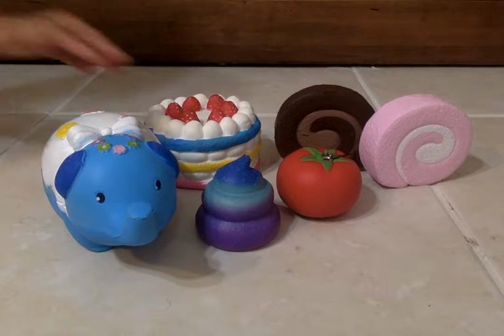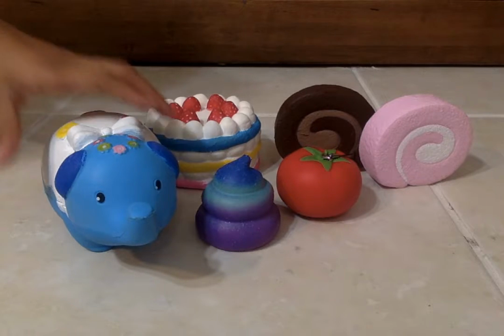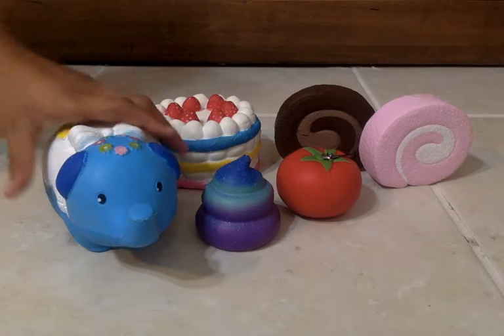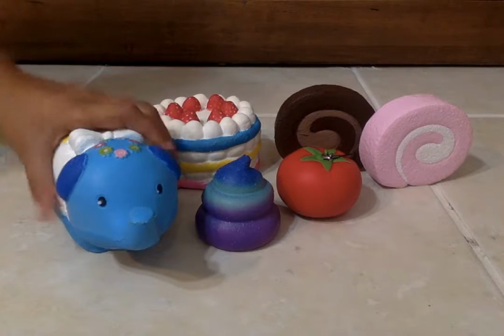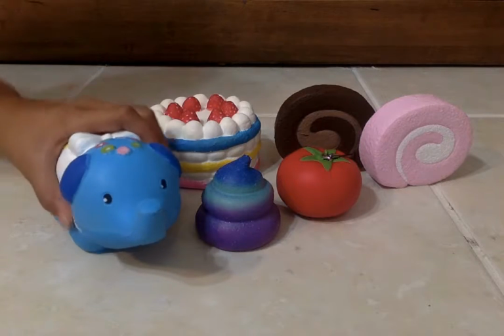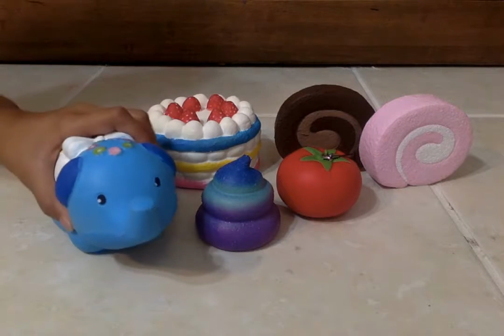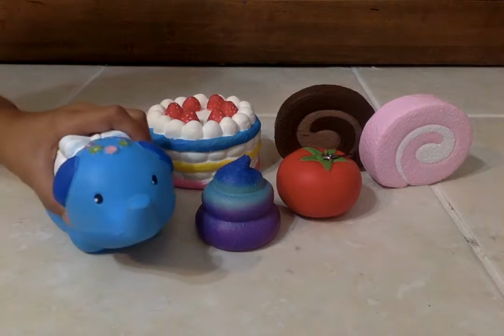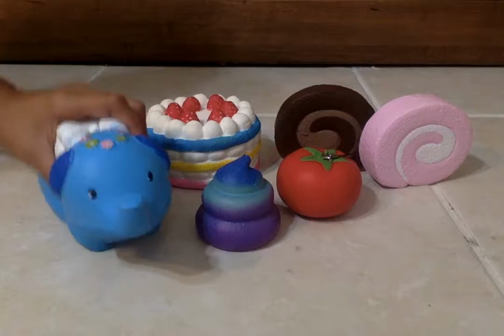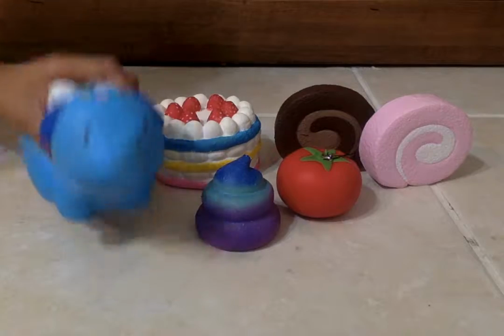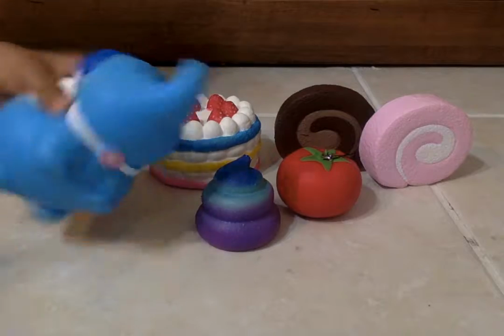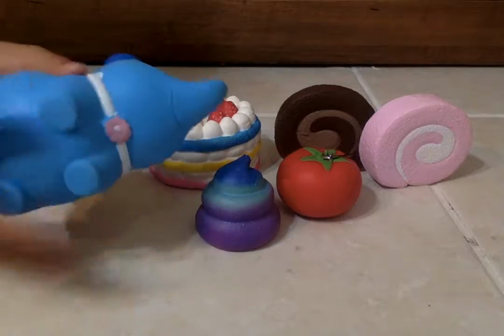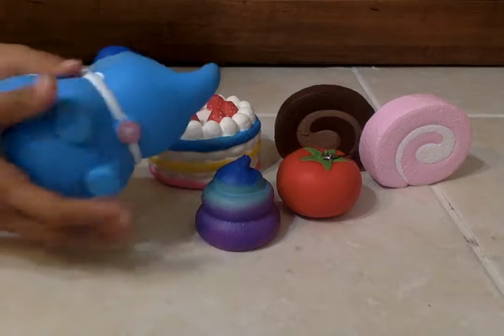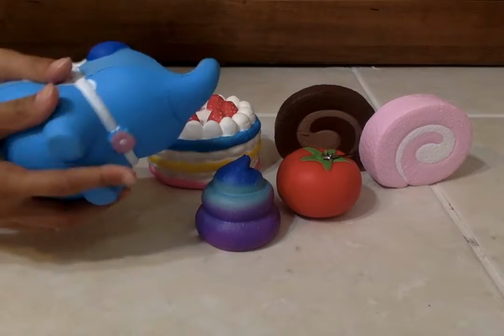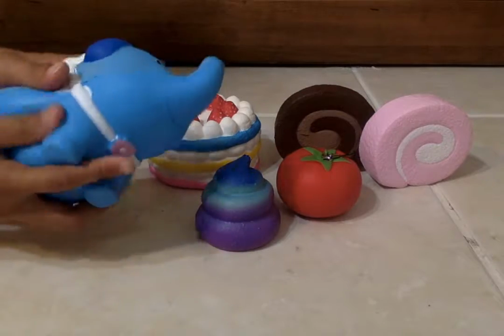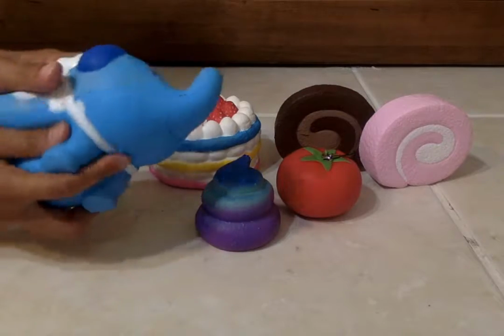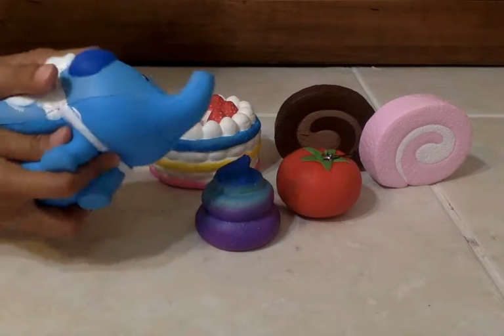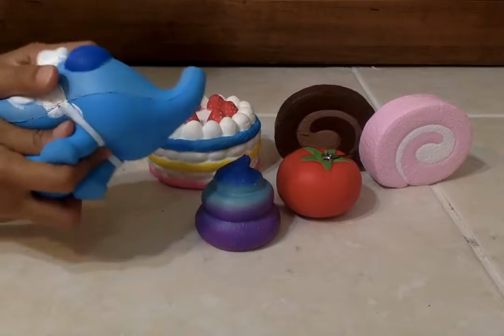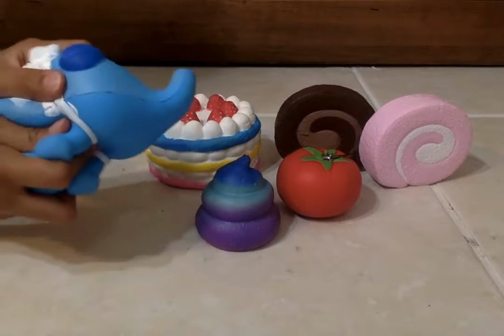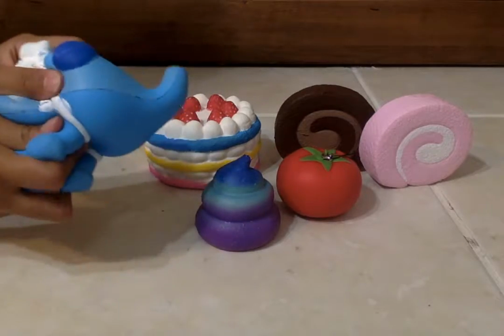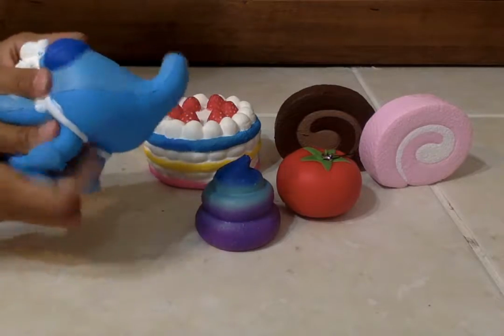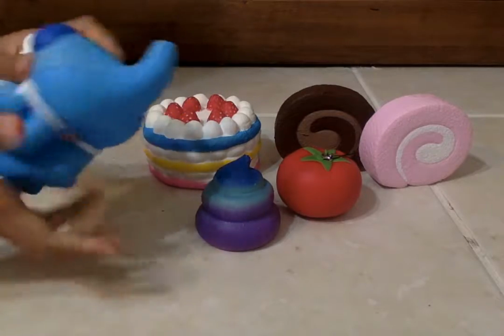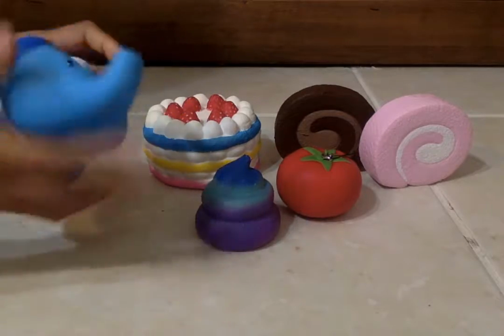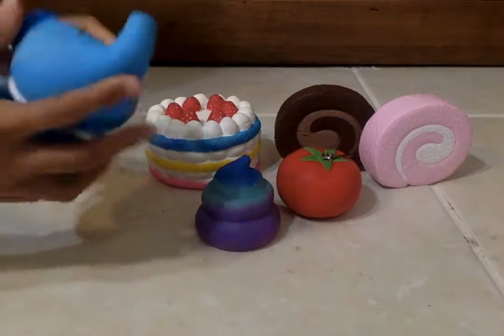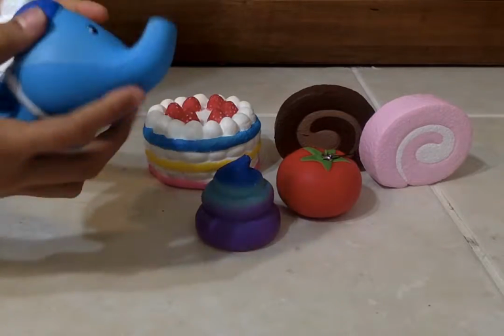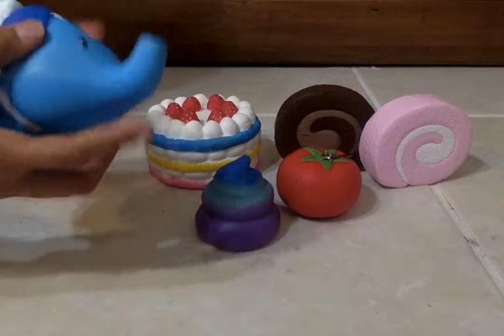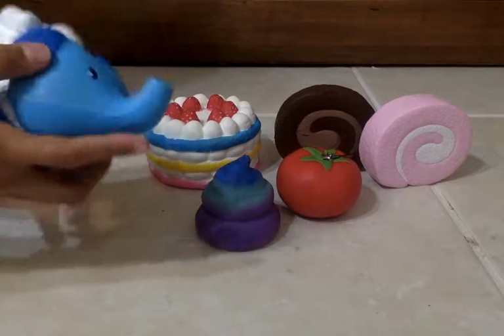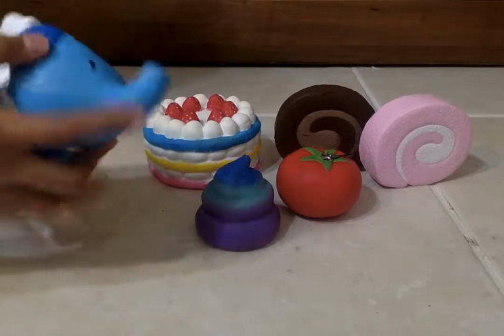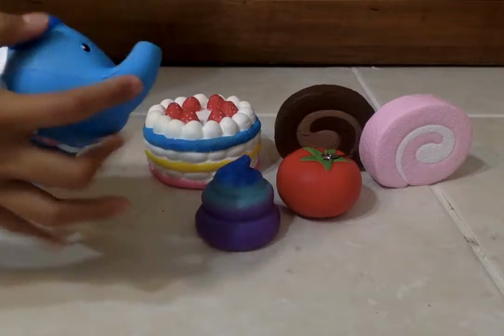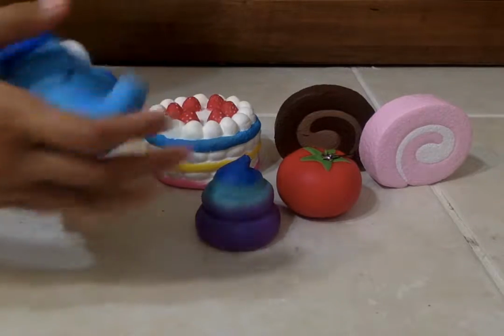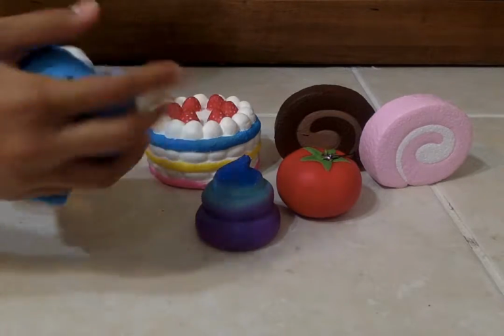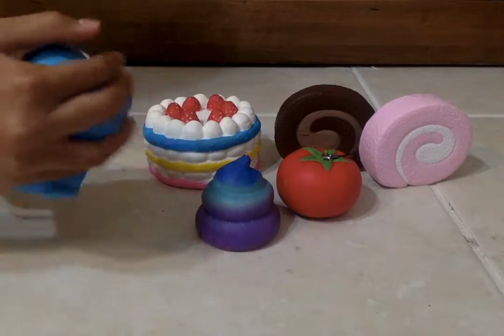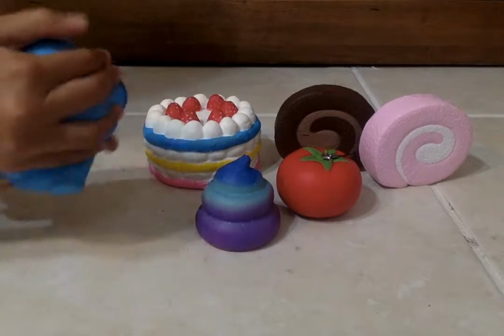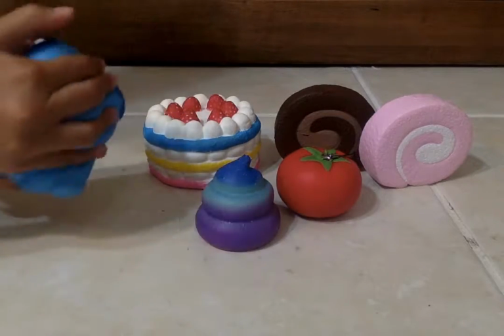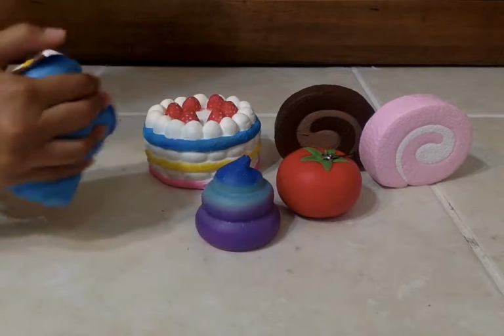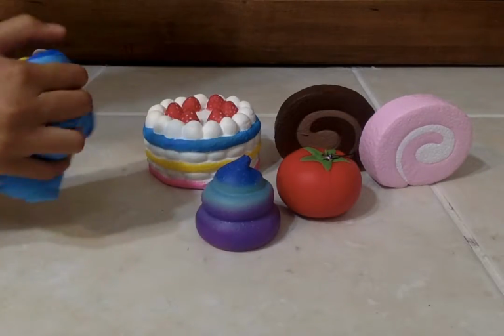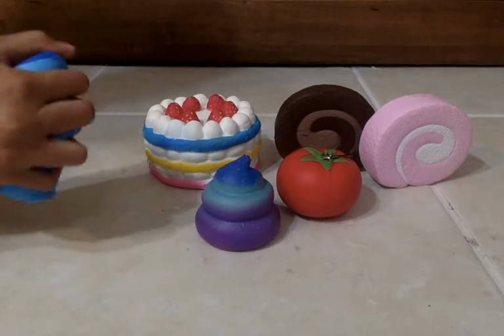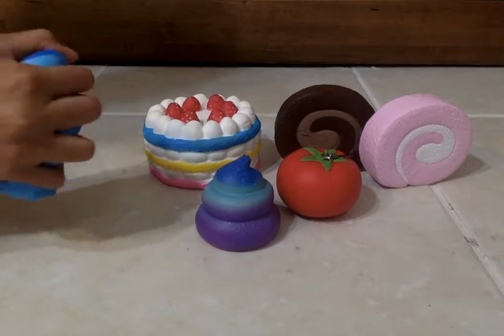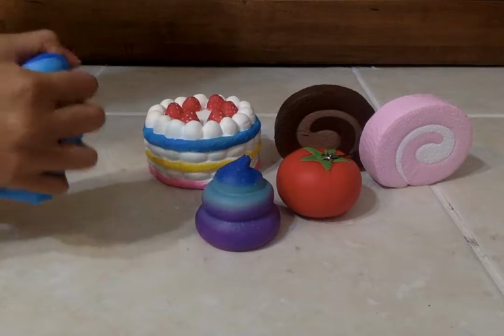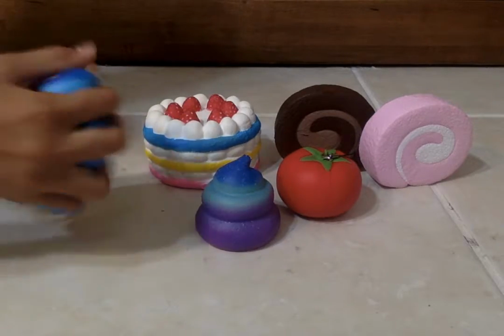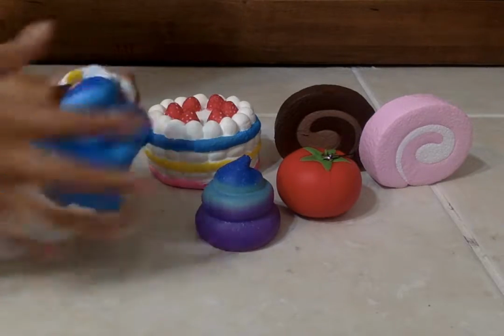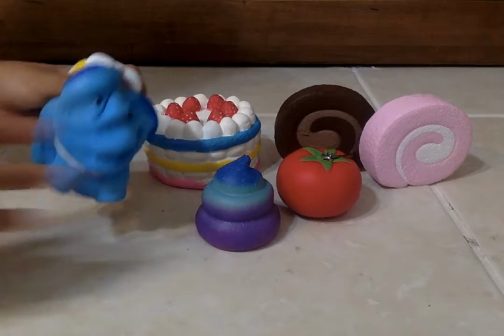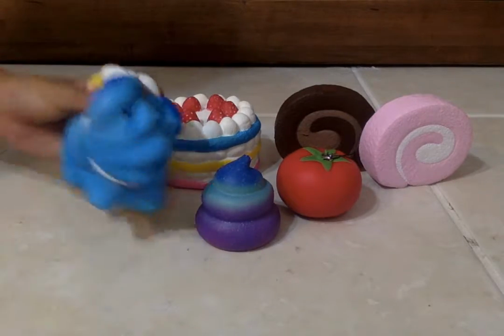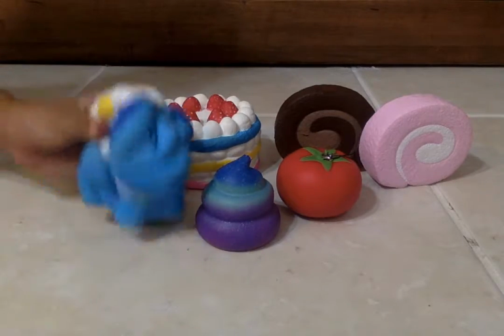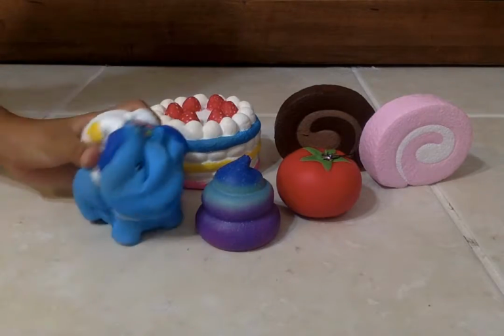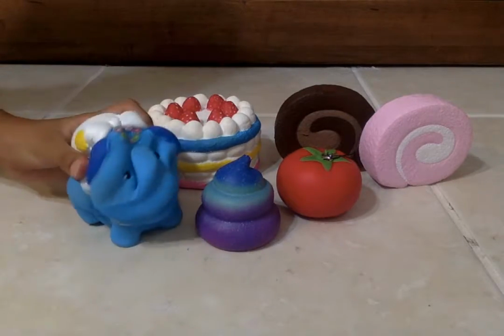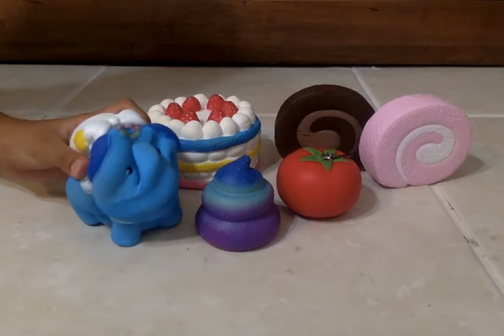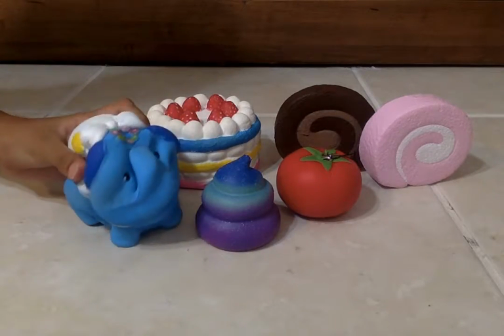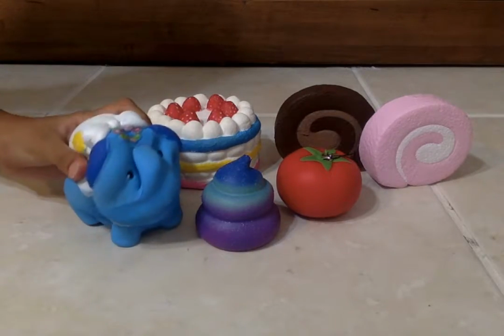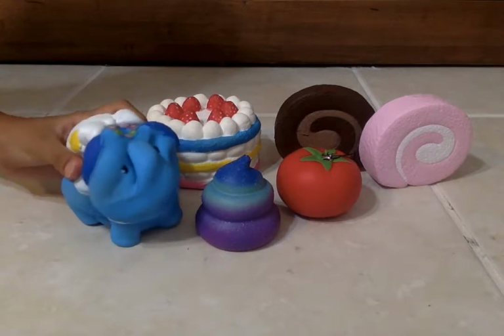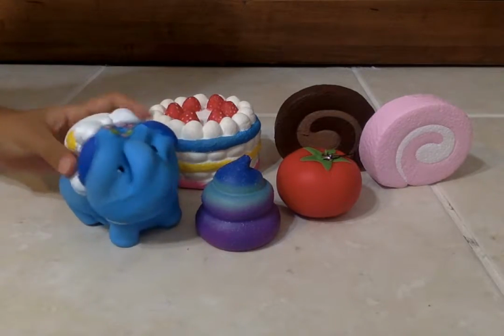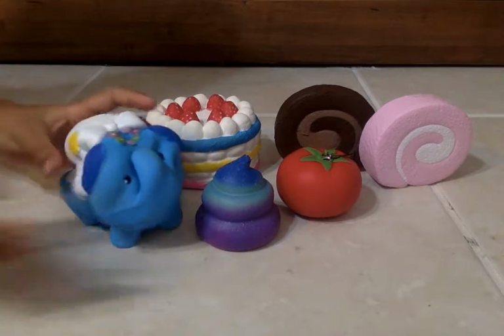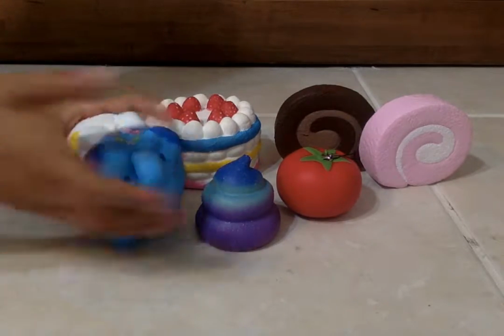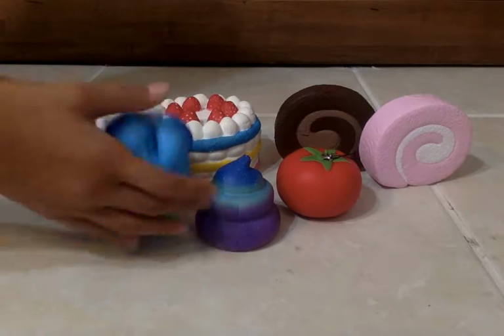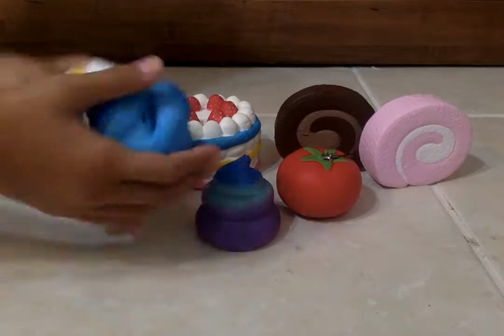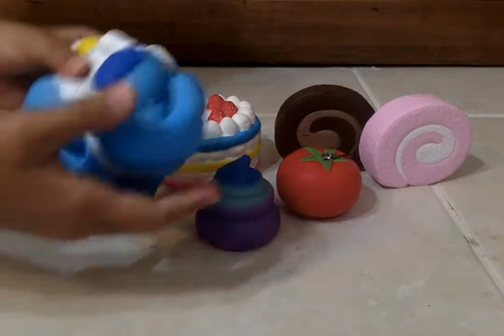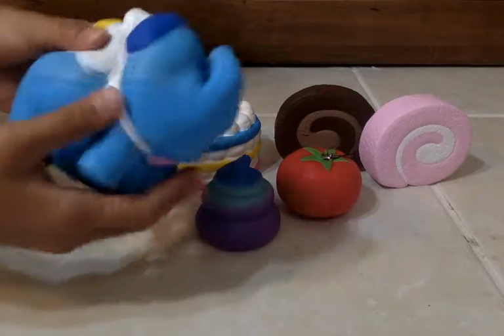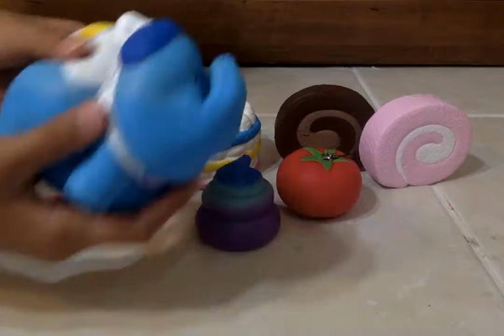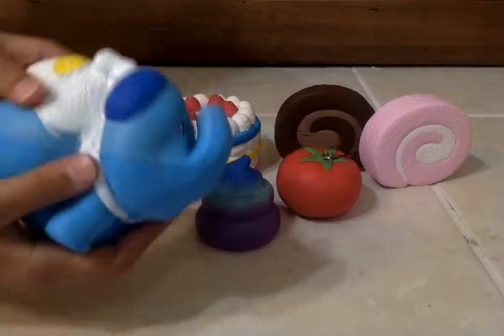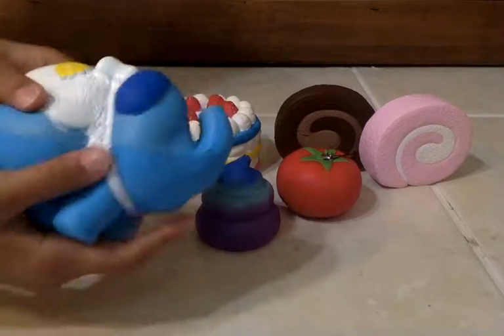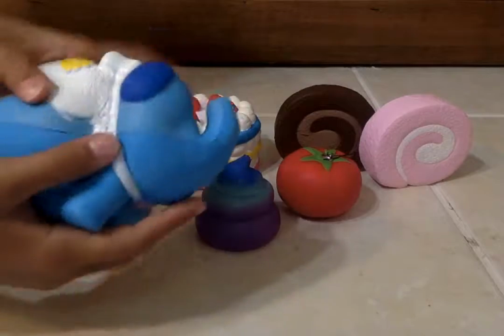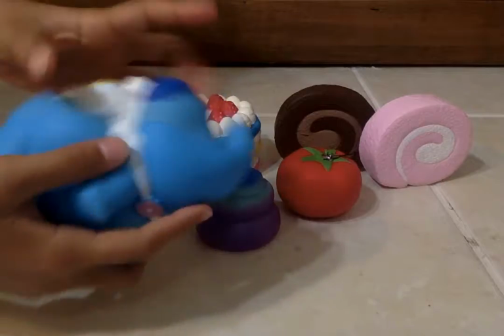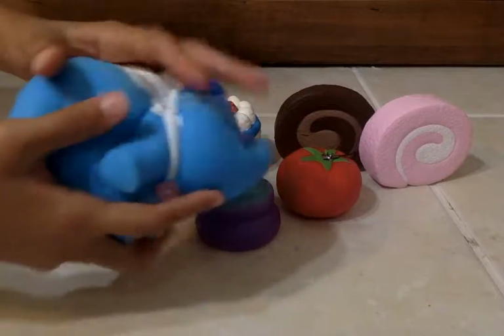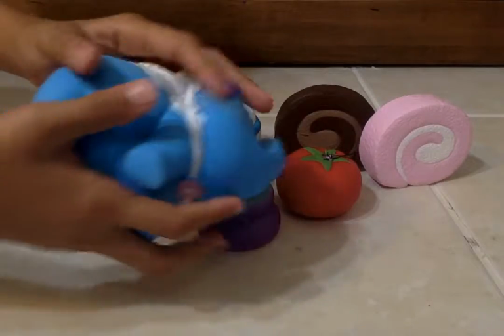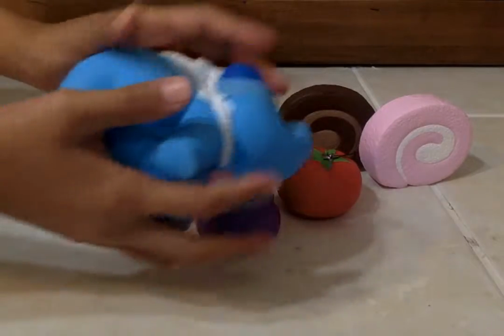This is an elephant squishy. It's super soft and slow rising. It can fit in the palm of your hand.